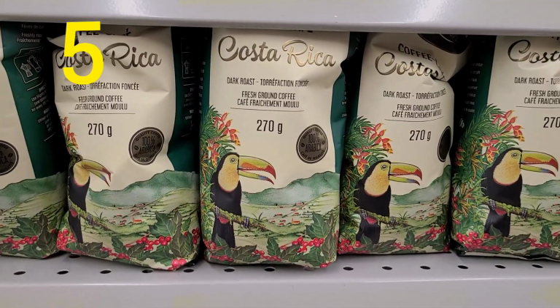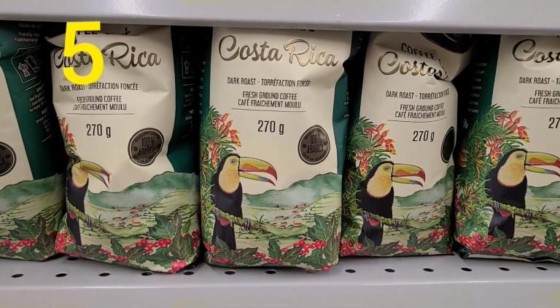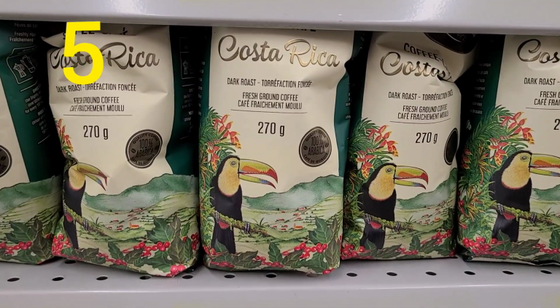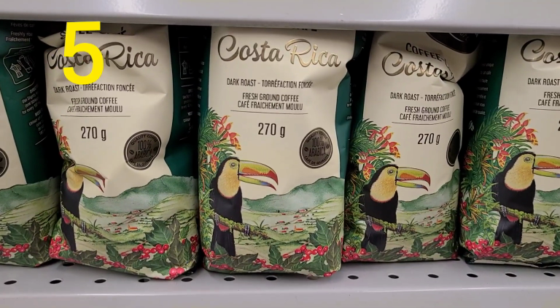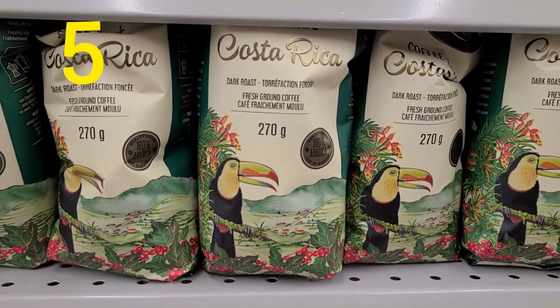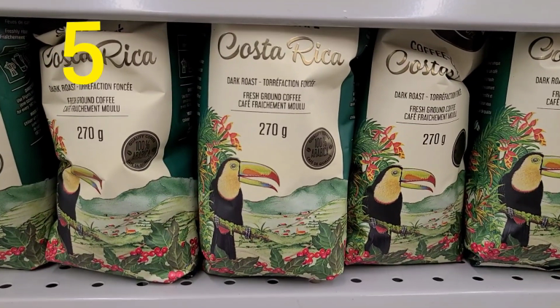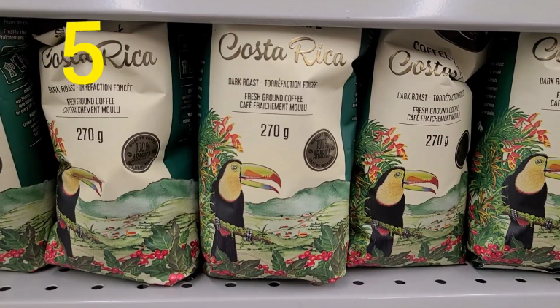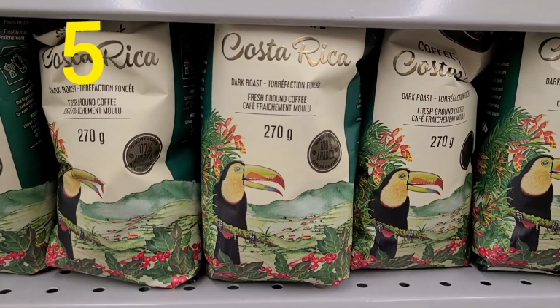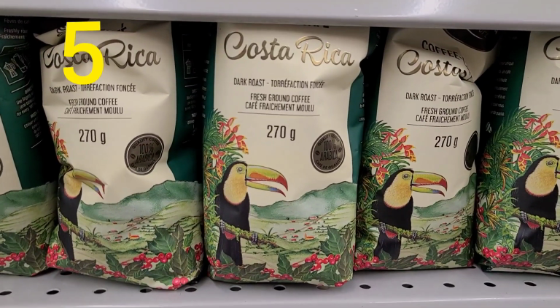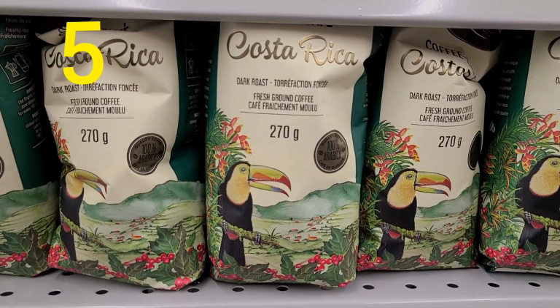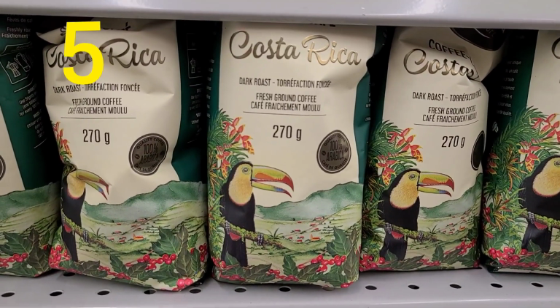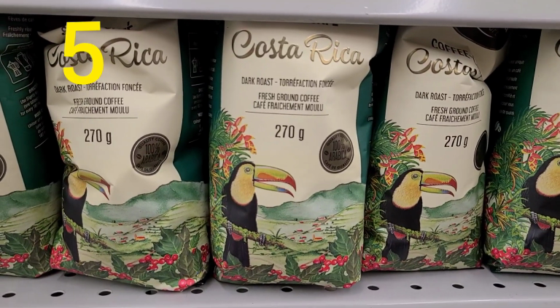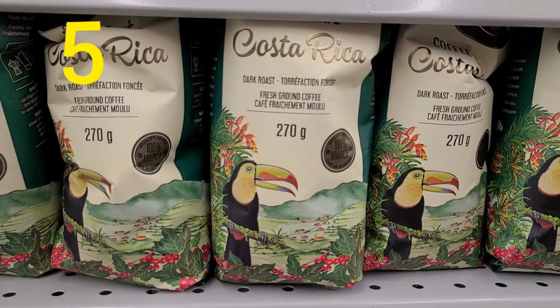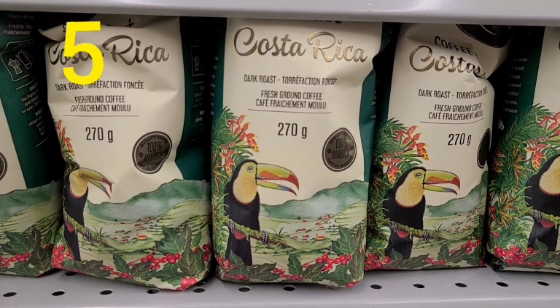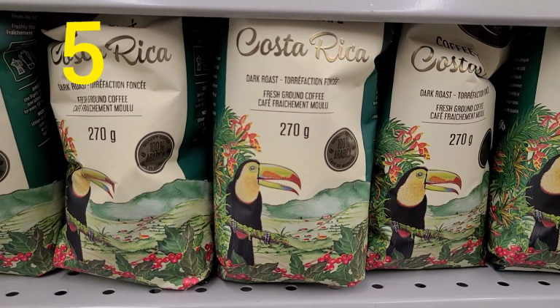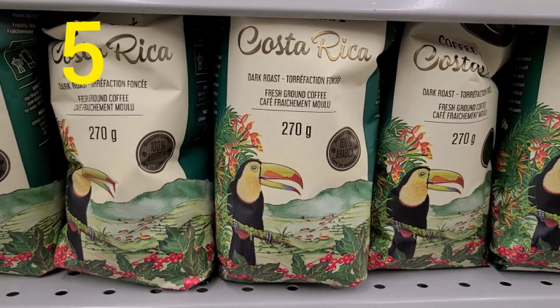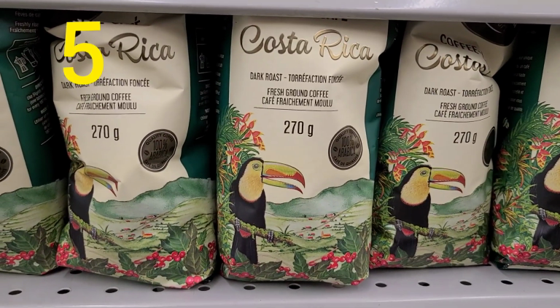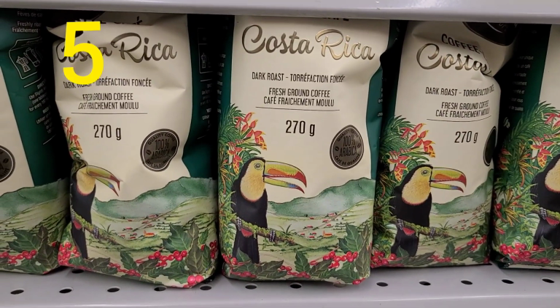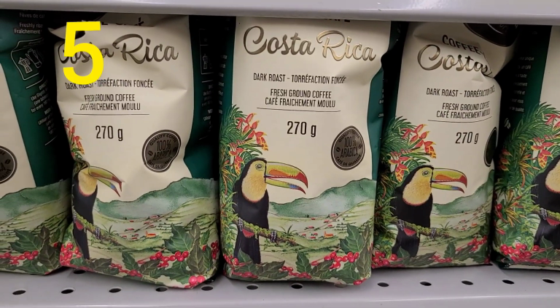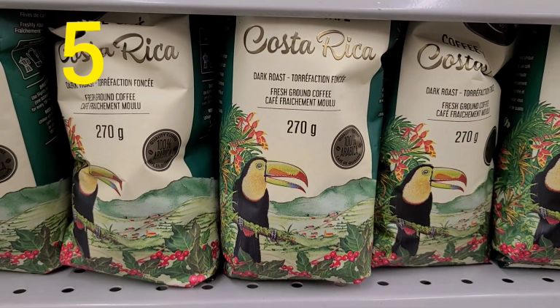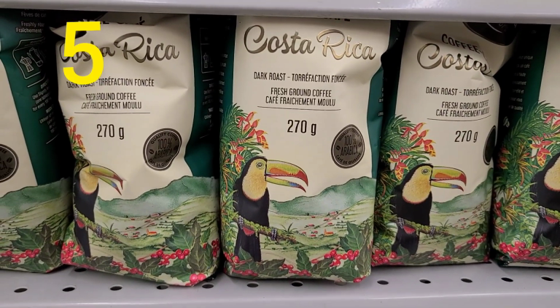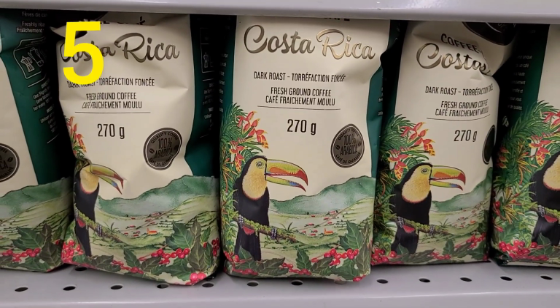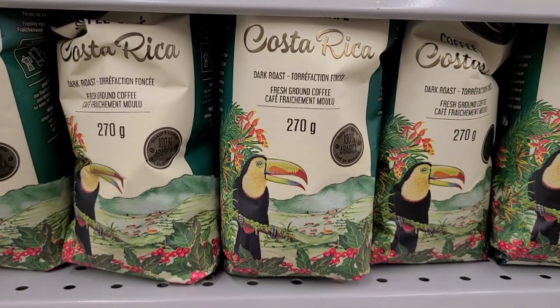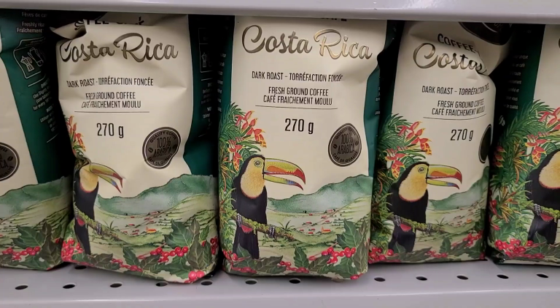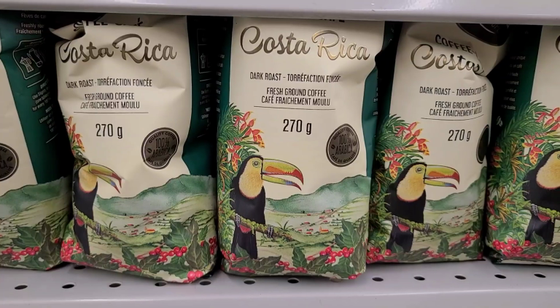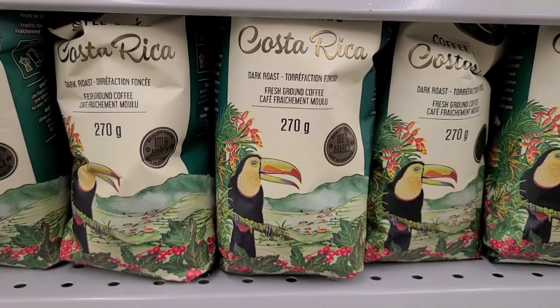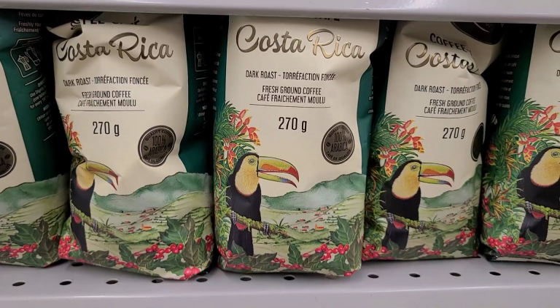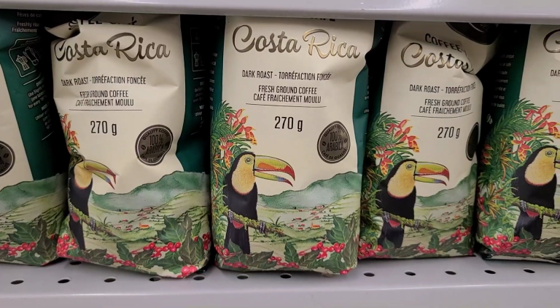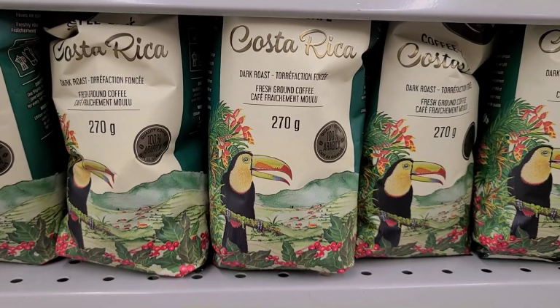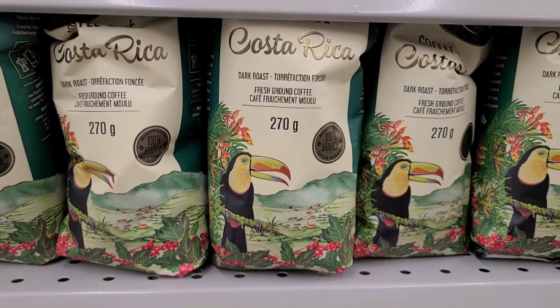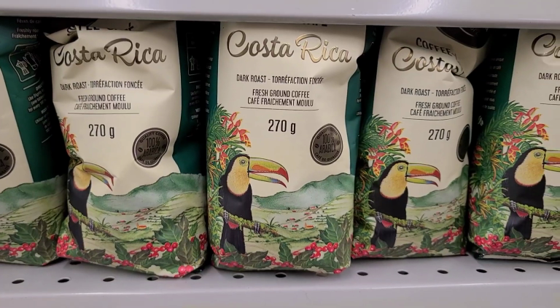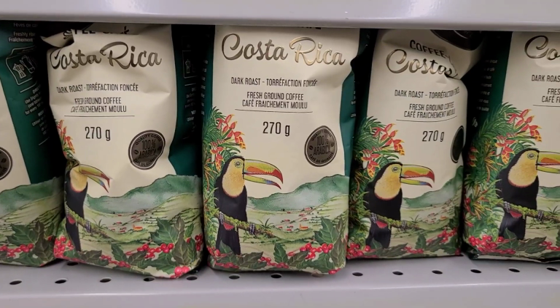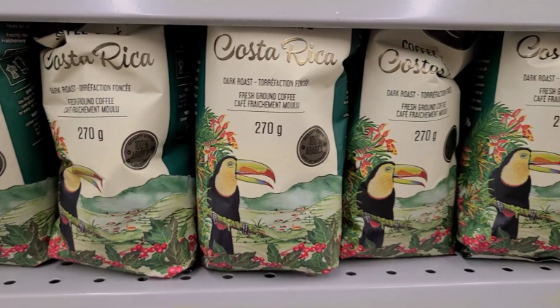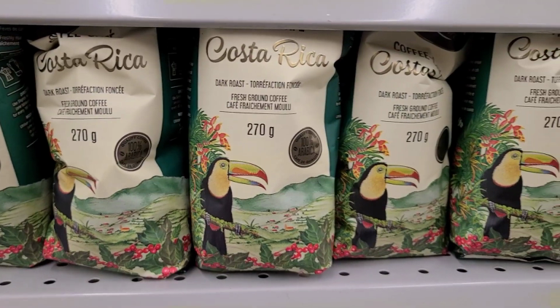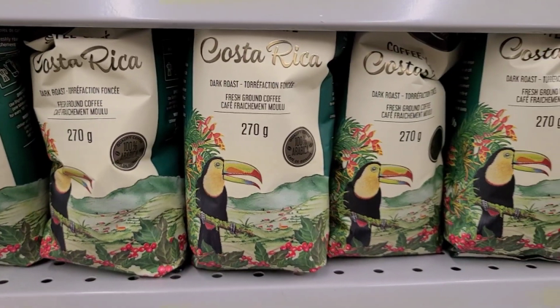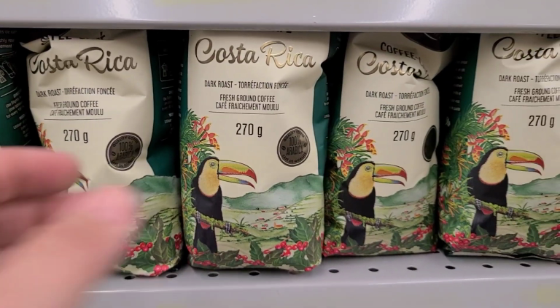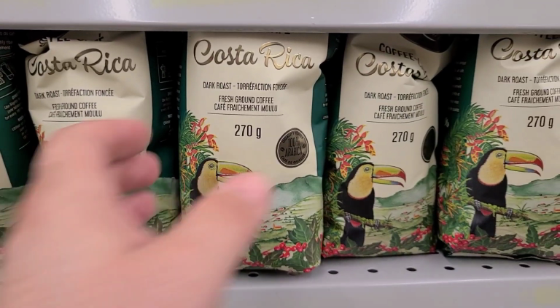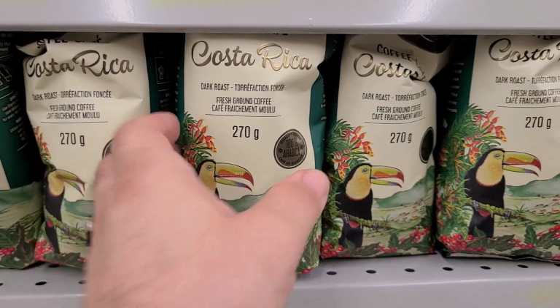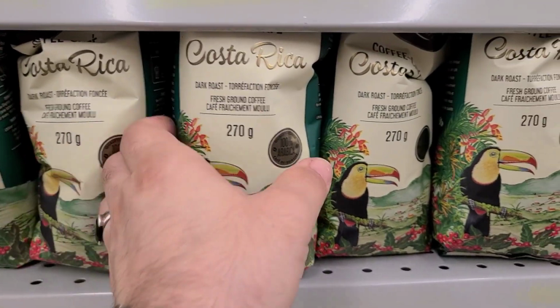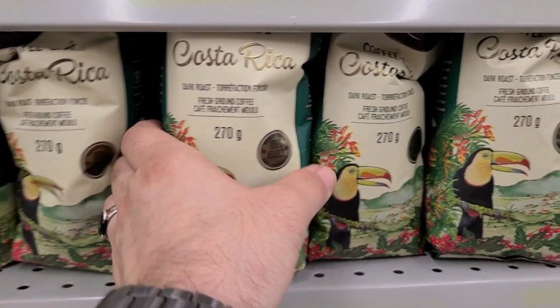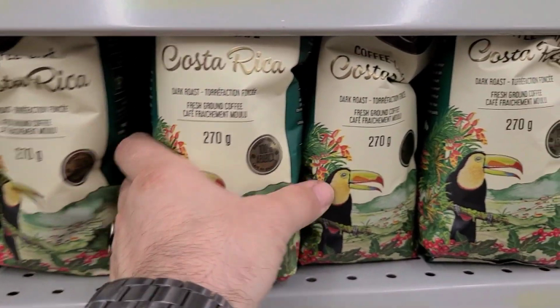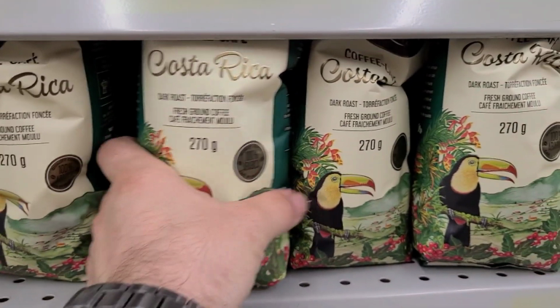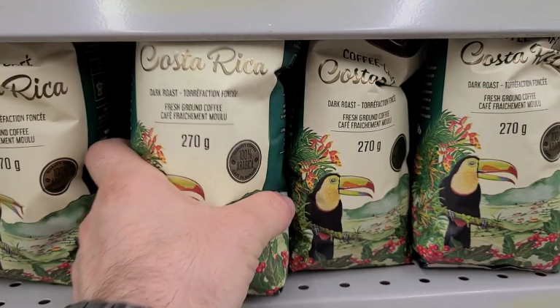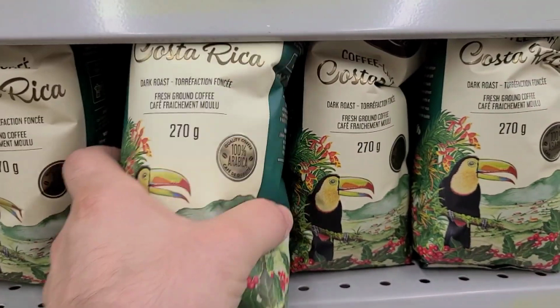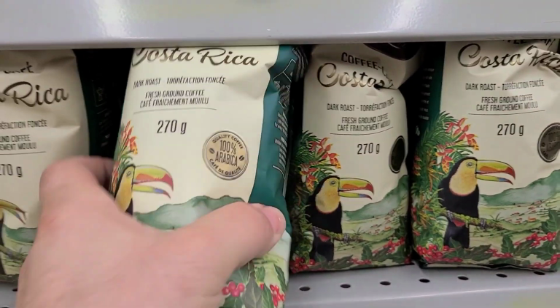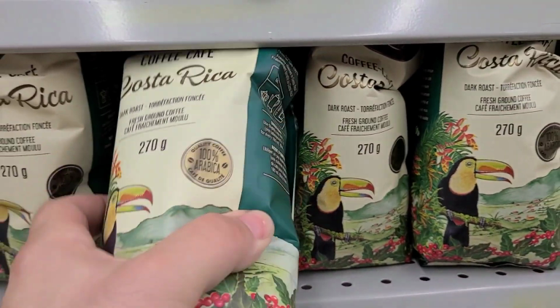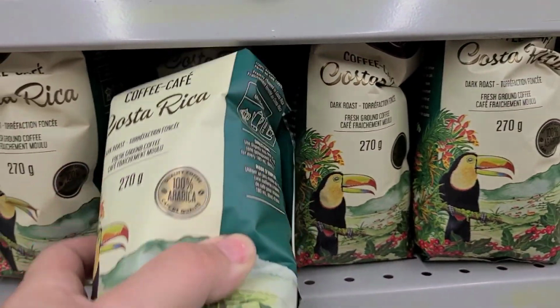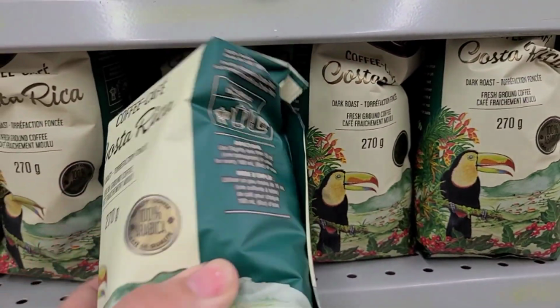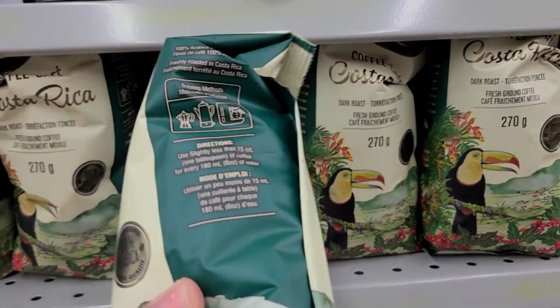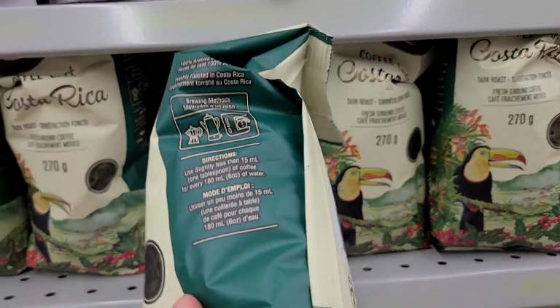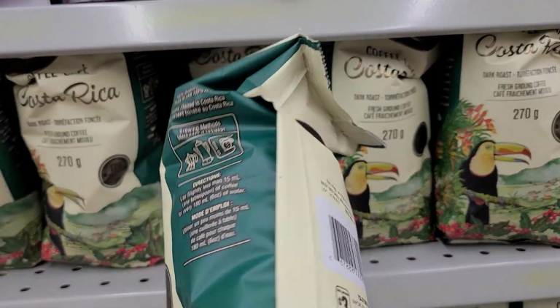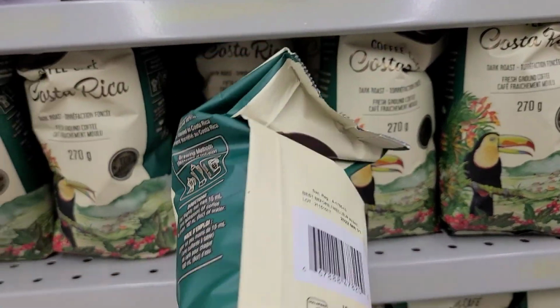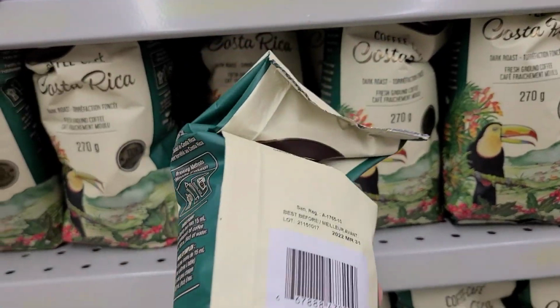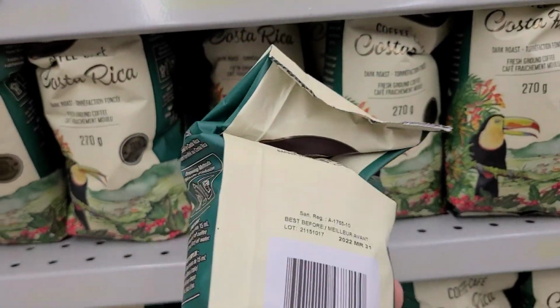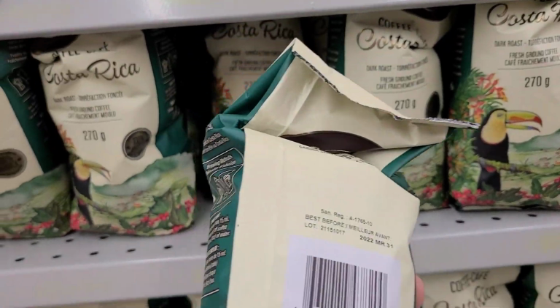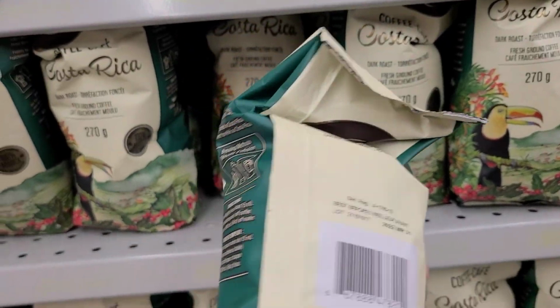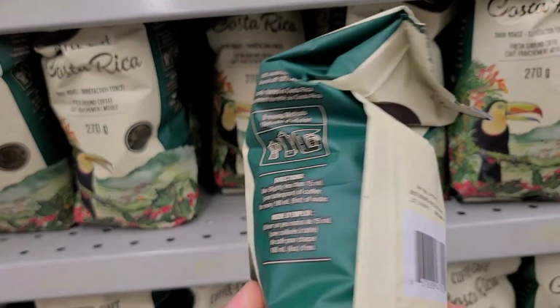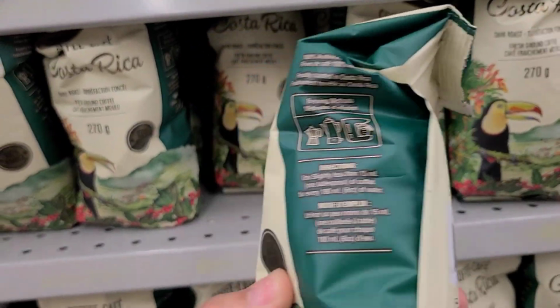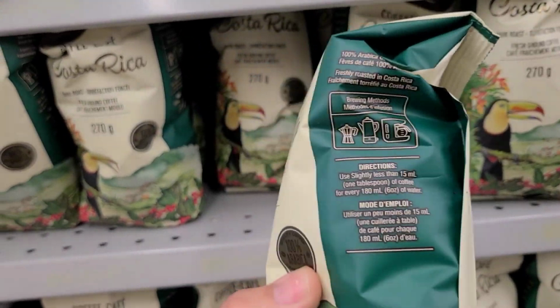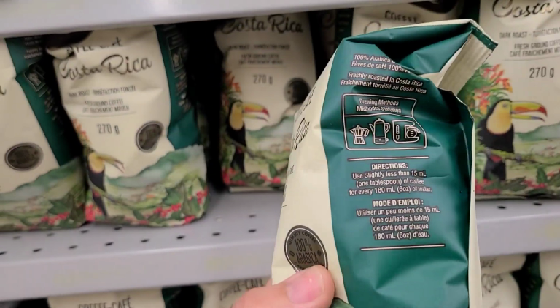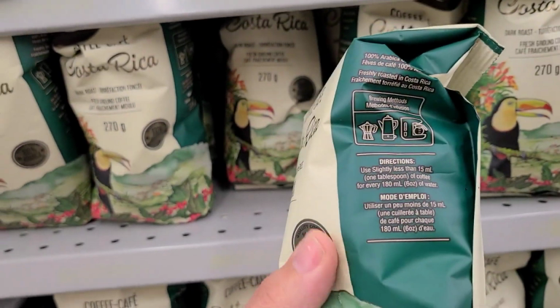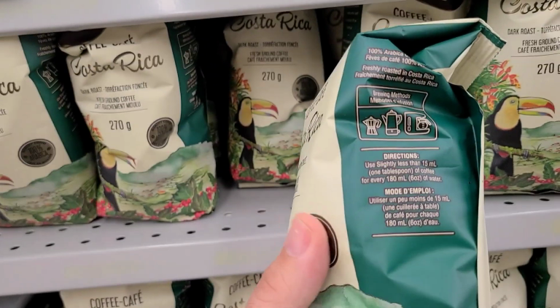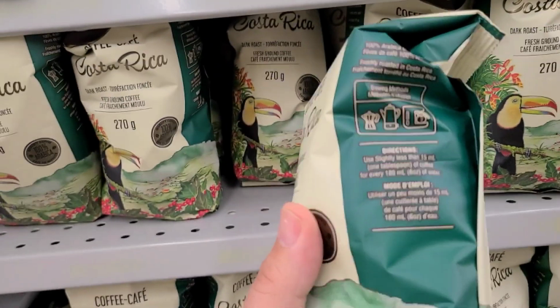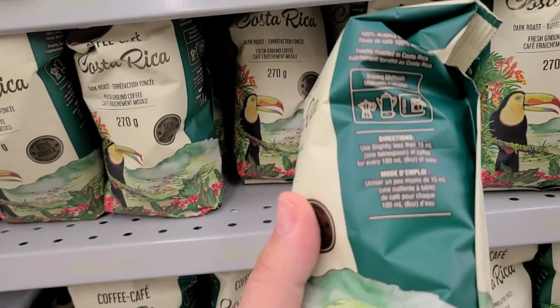I'm a big fan of Costa Rican coffee. I was very shocked to find this at Dollarama, so I'm looking forward to giving this a try.